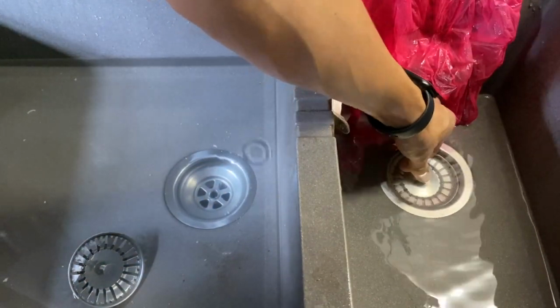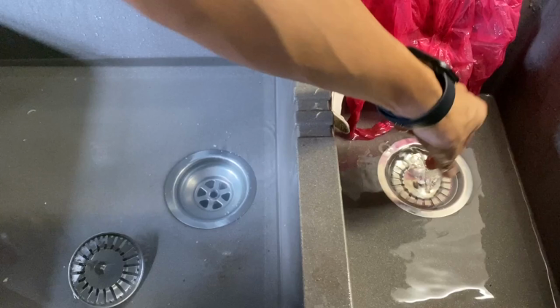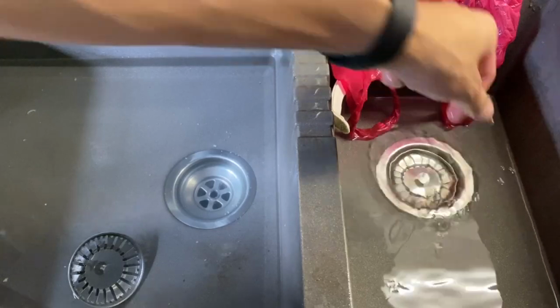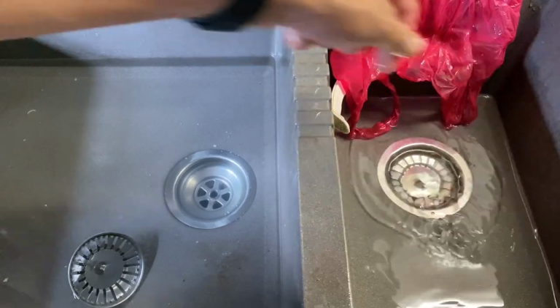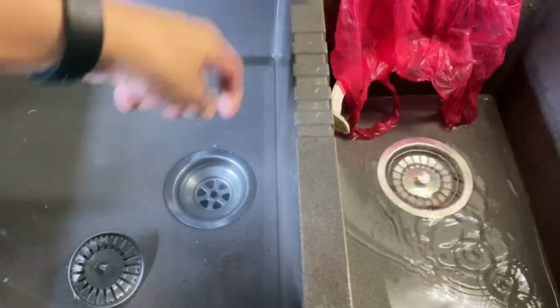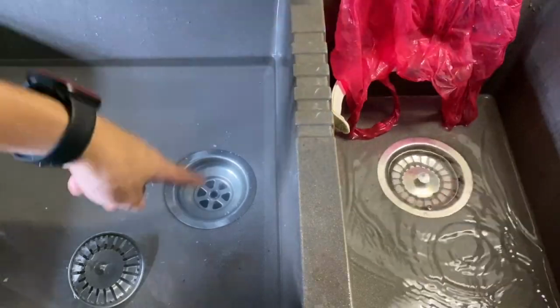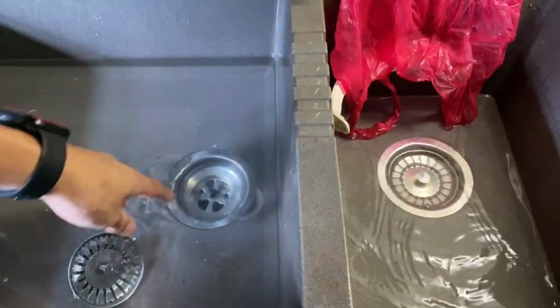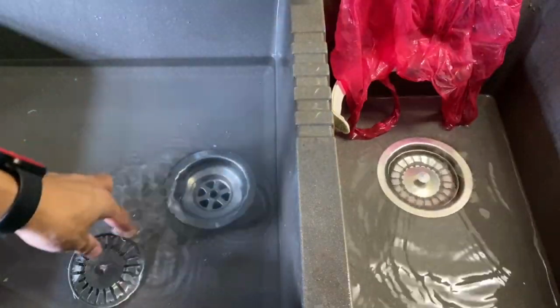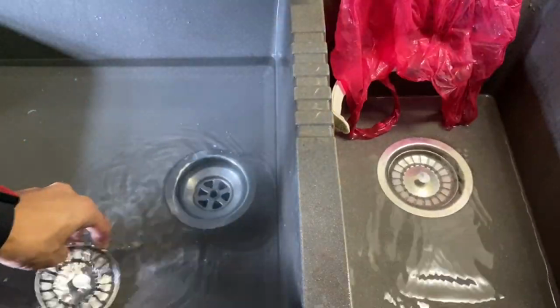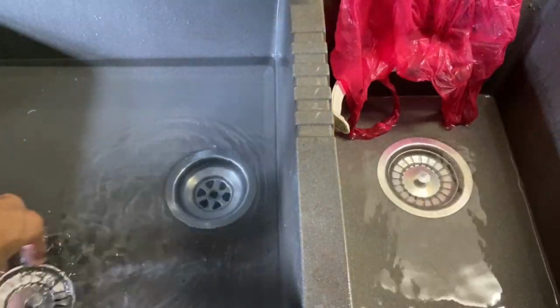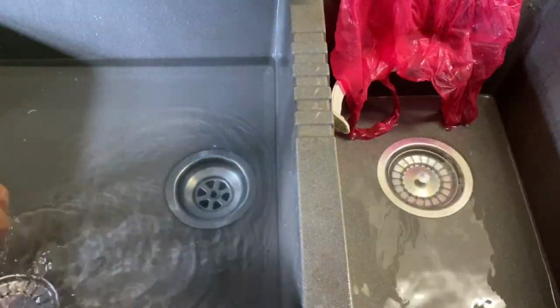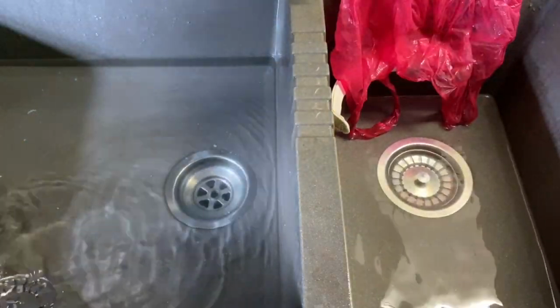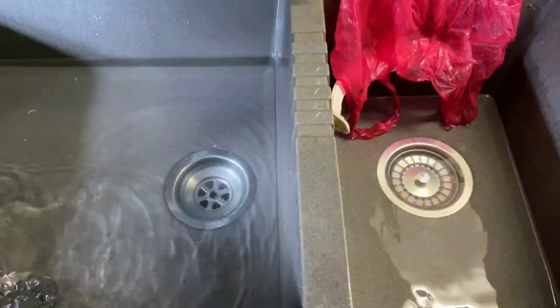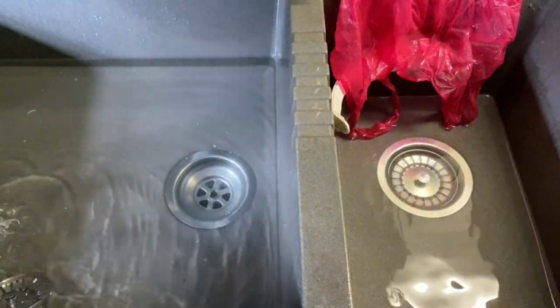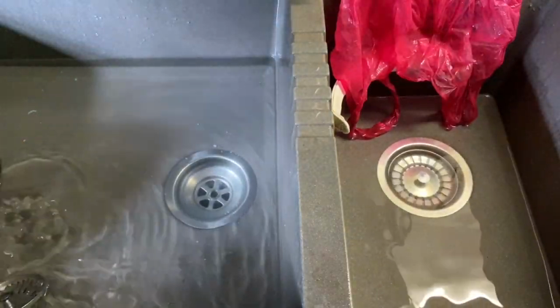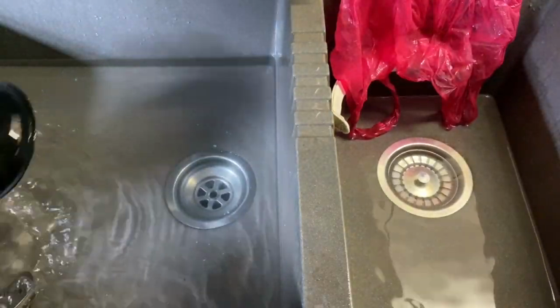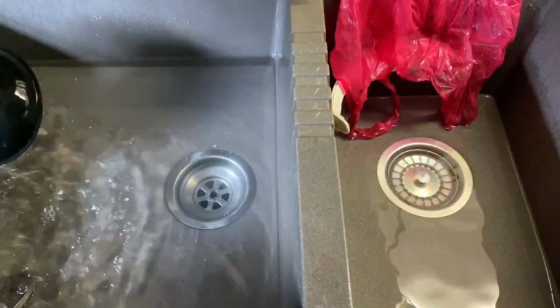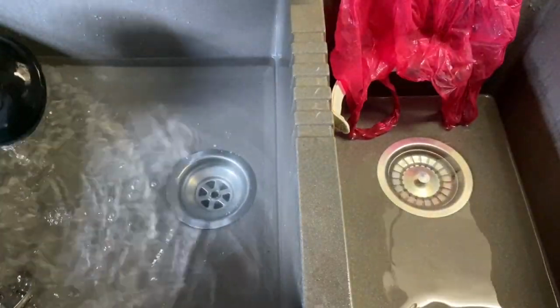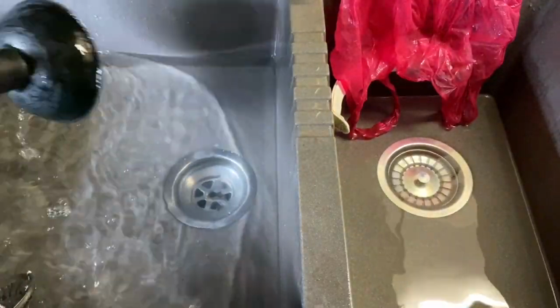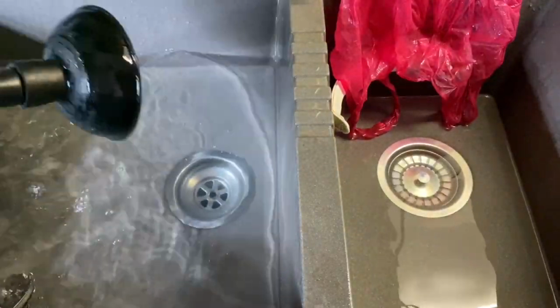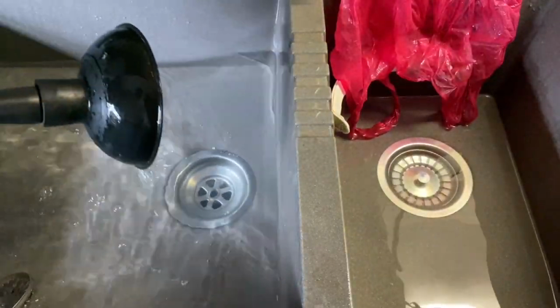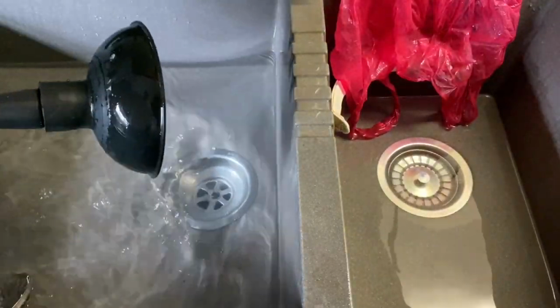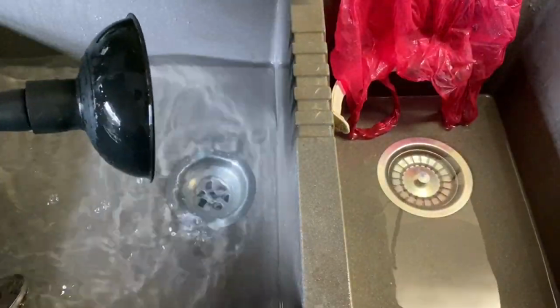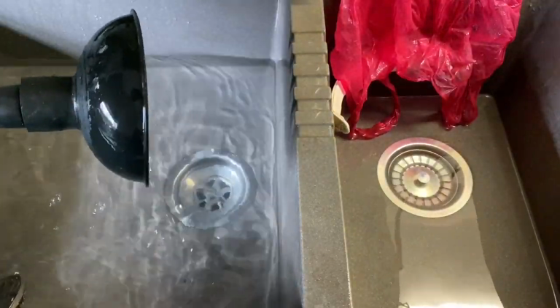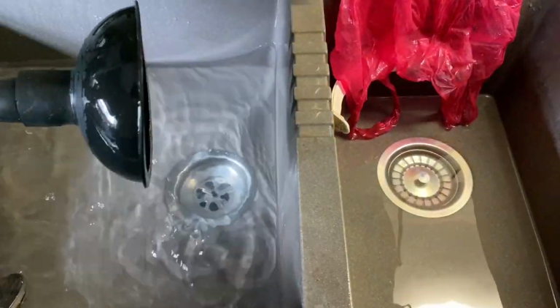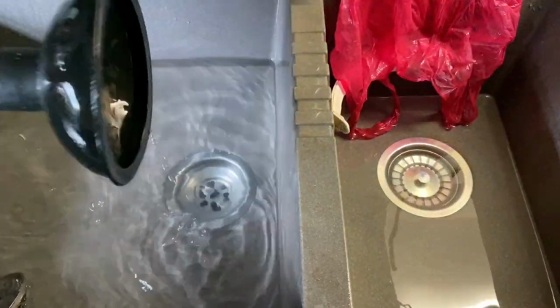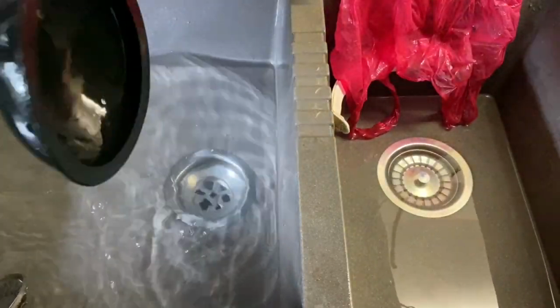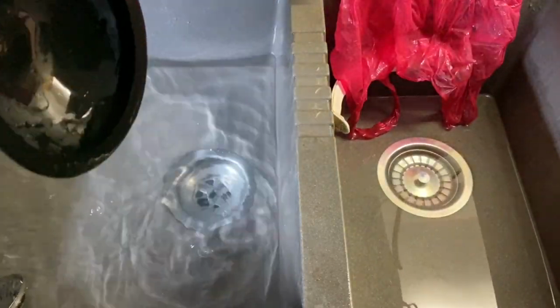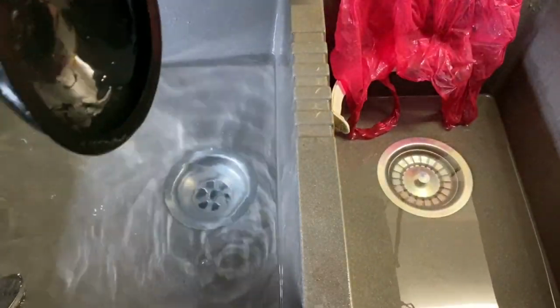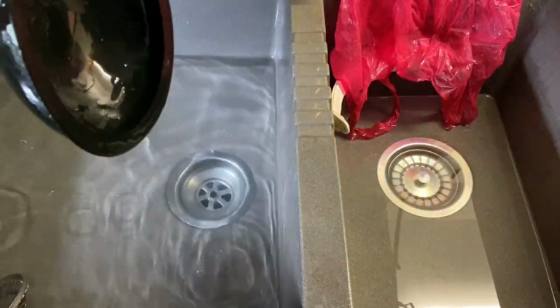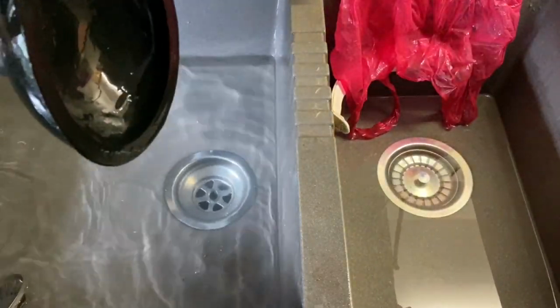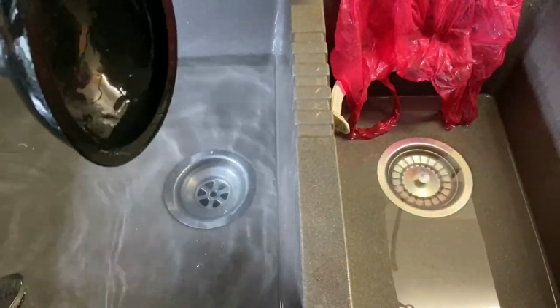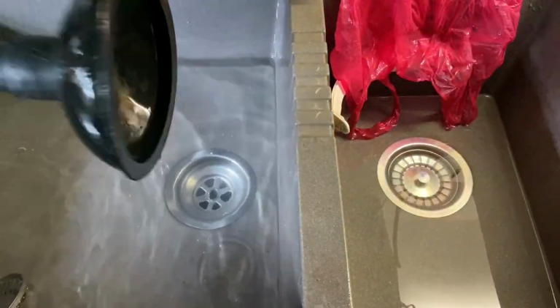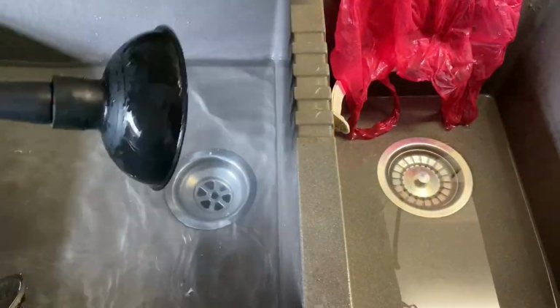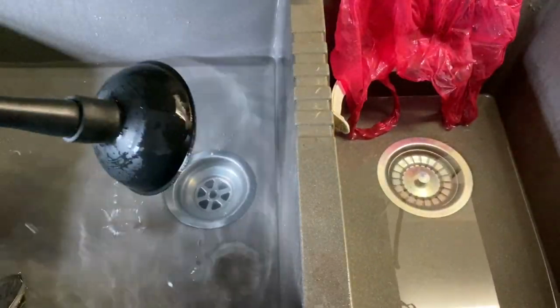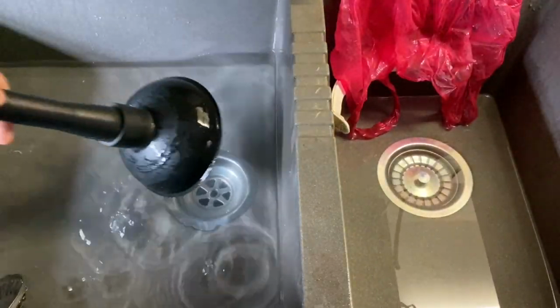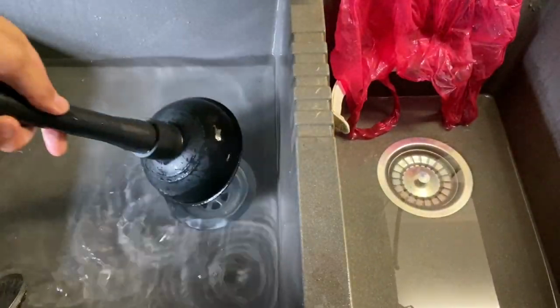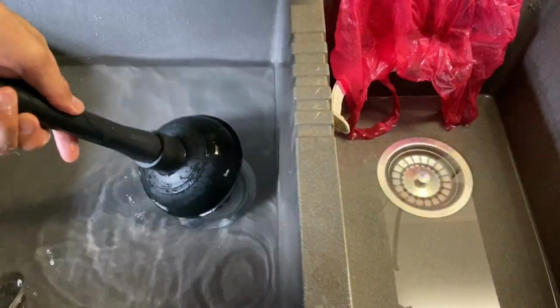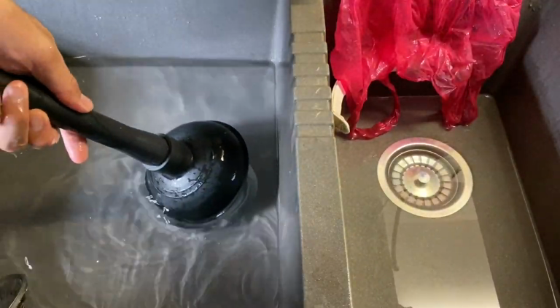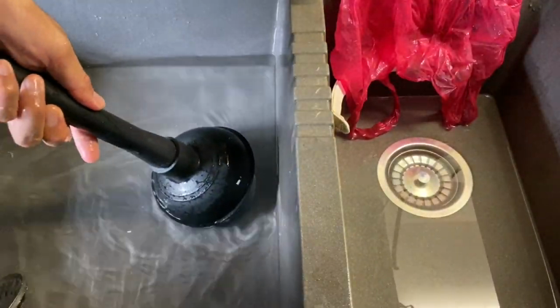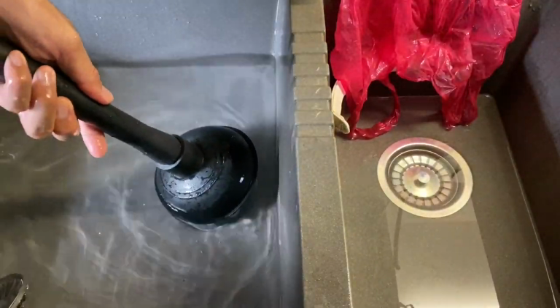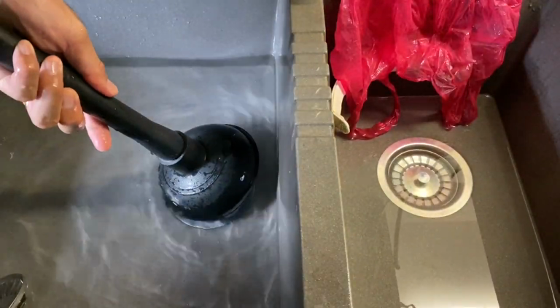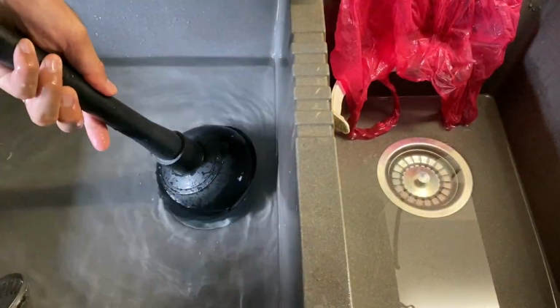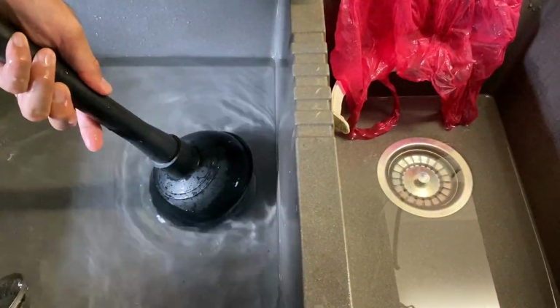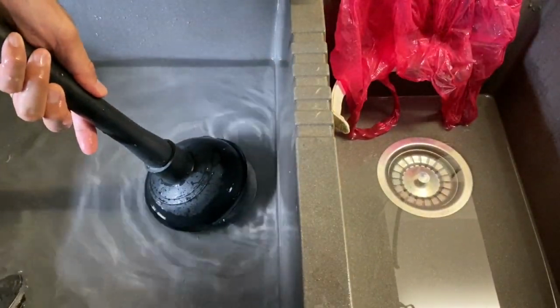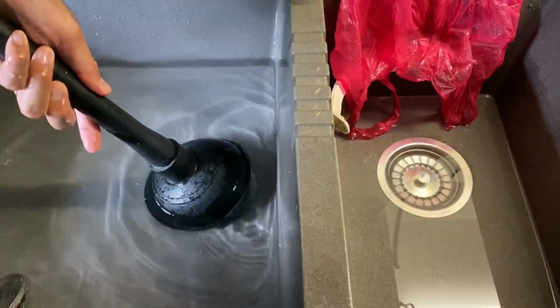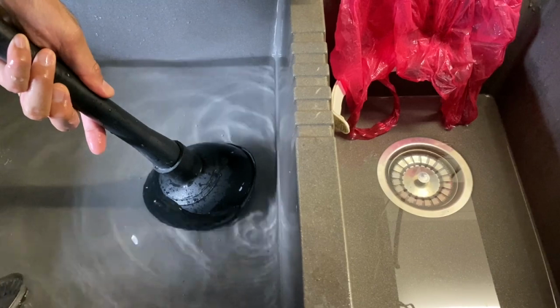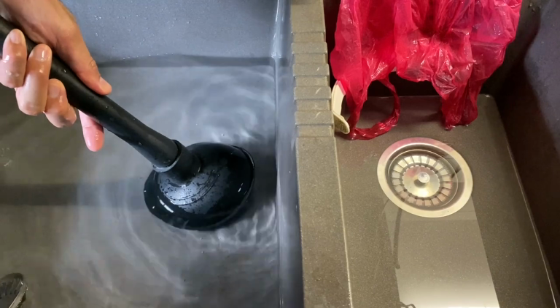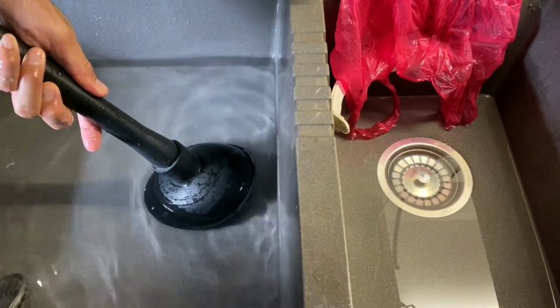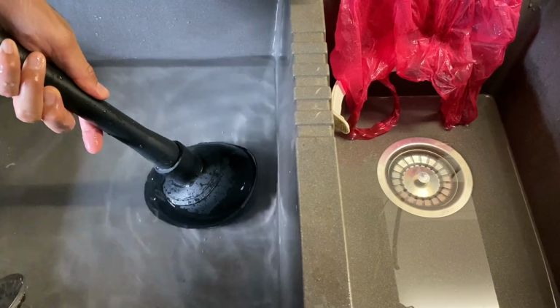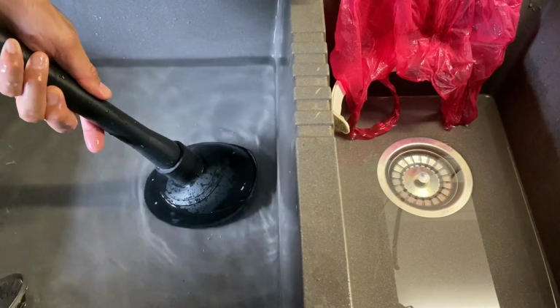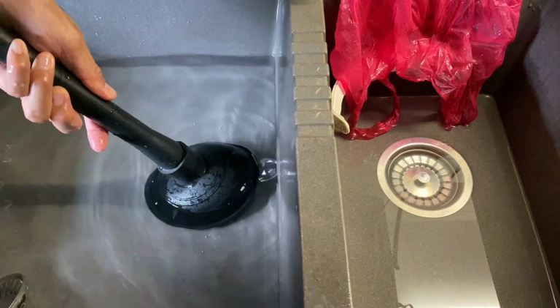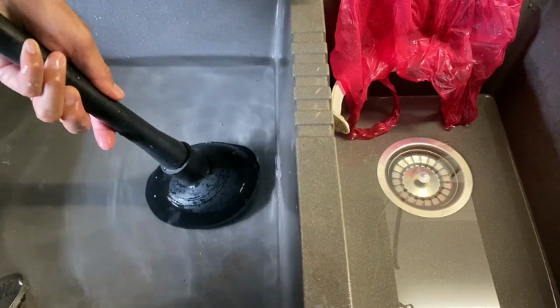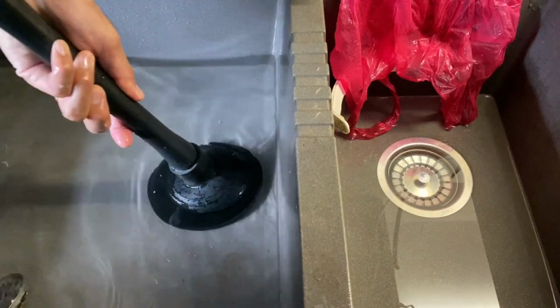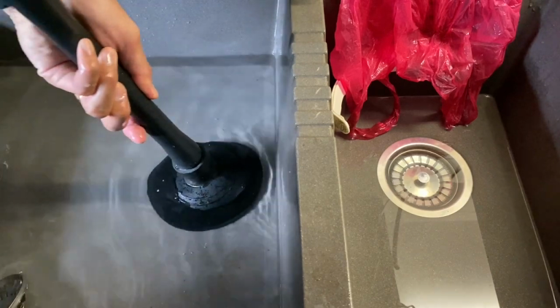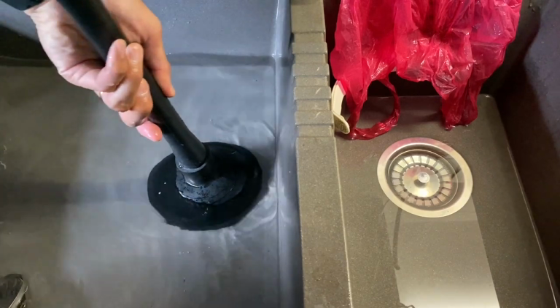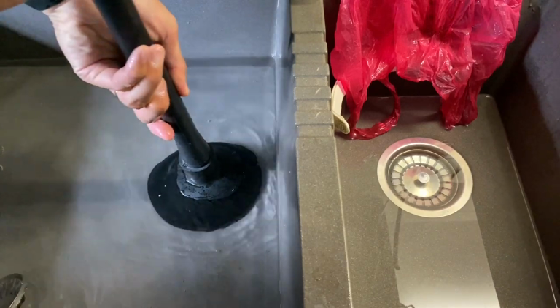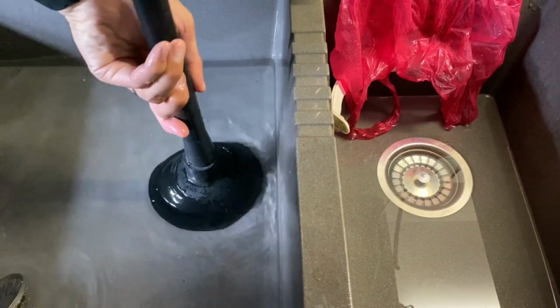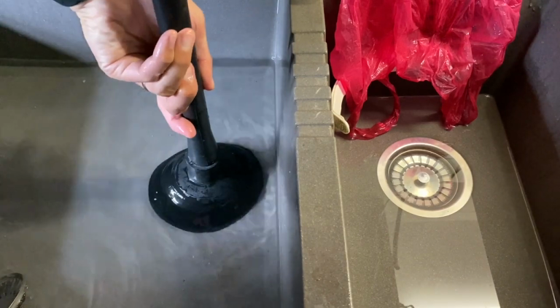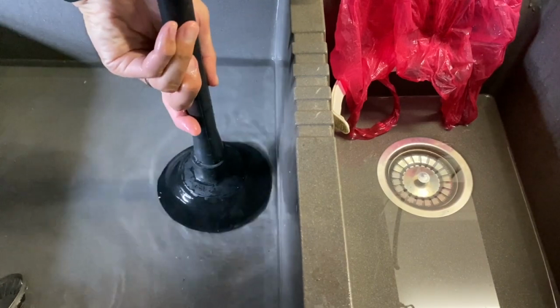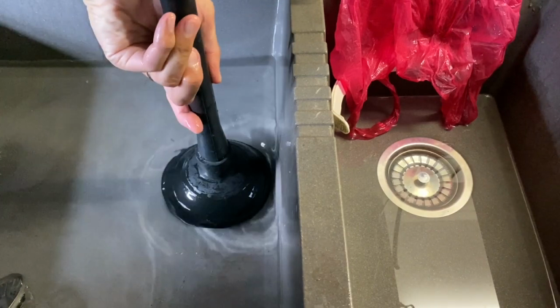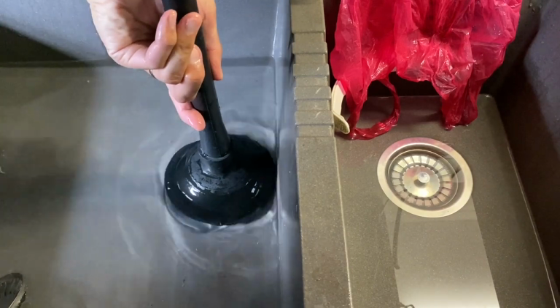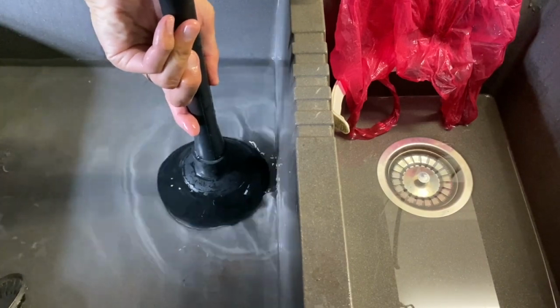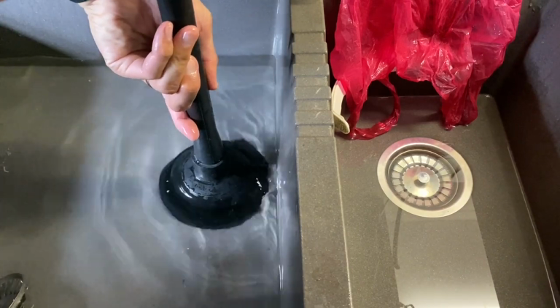Then cover the other sink. Use a plunger. Make sure it's positioned at the center of the drain.